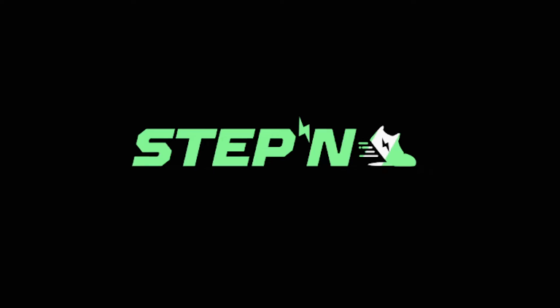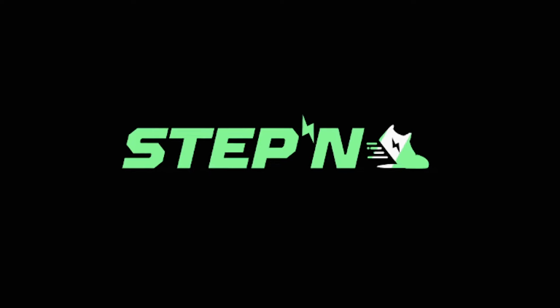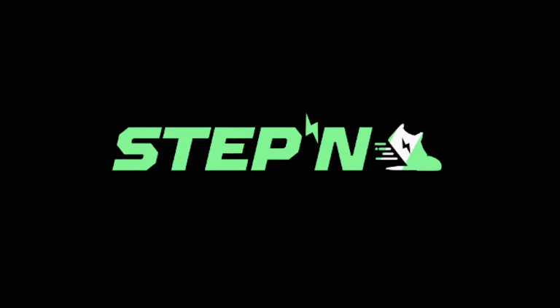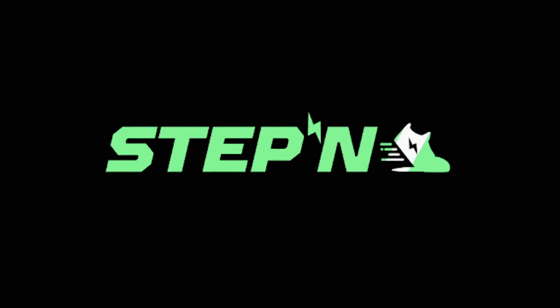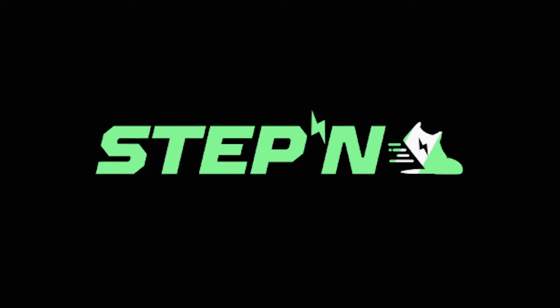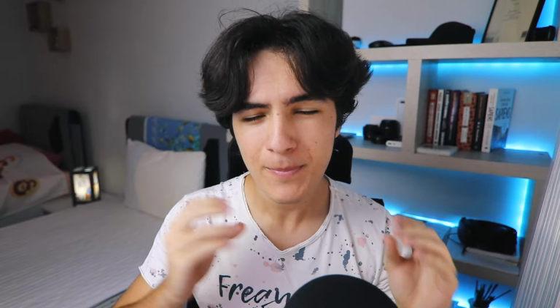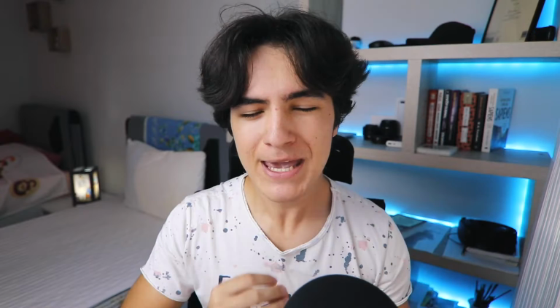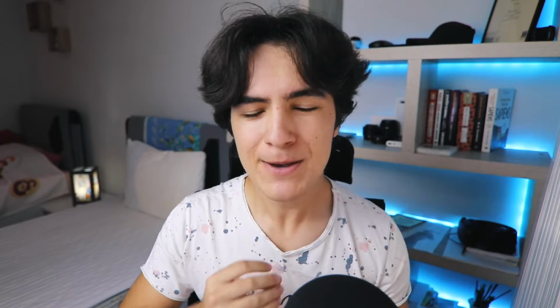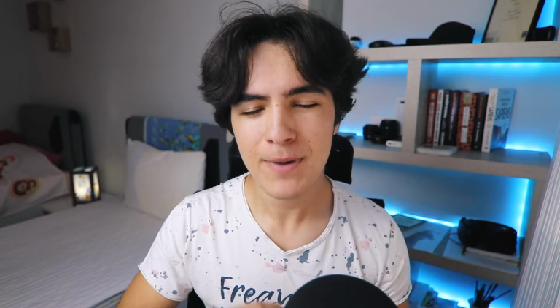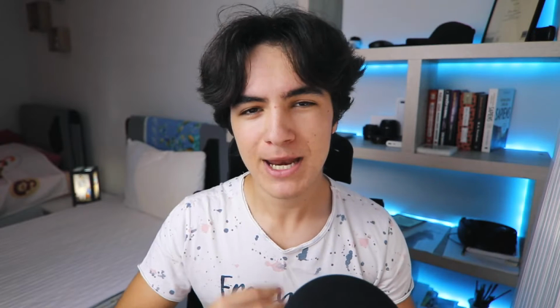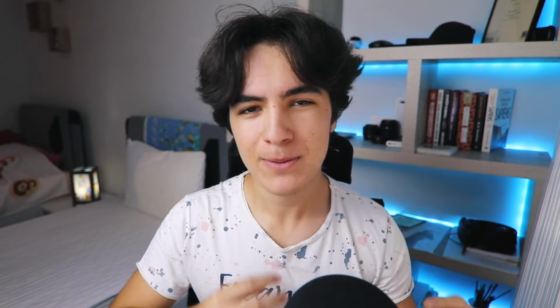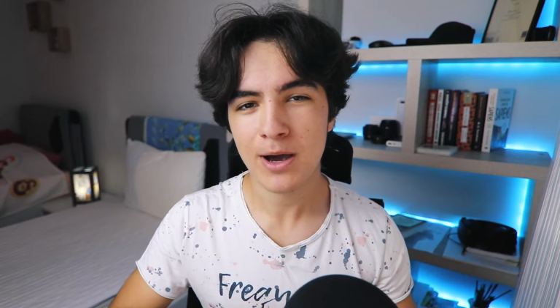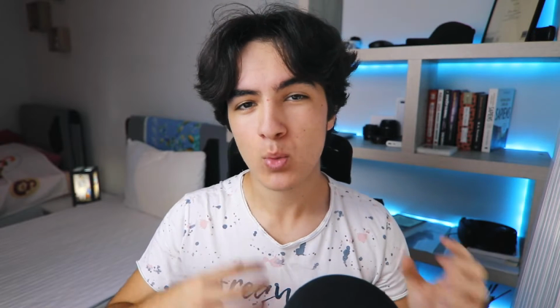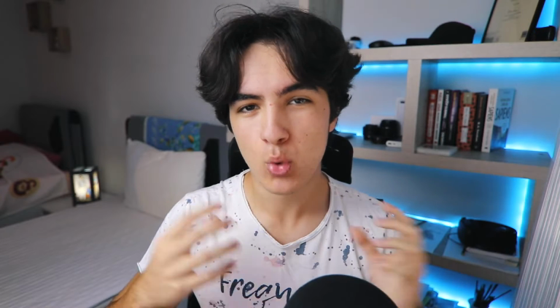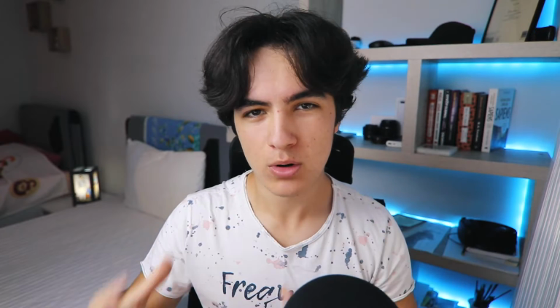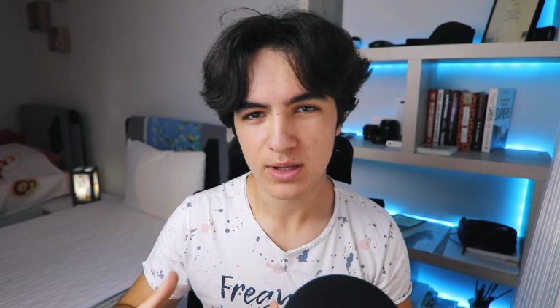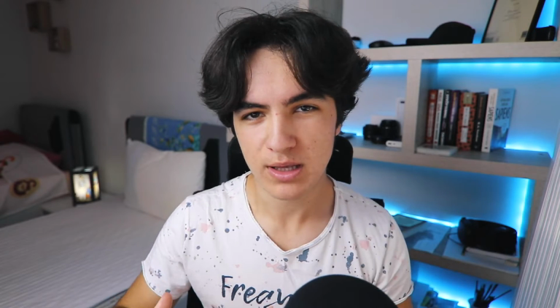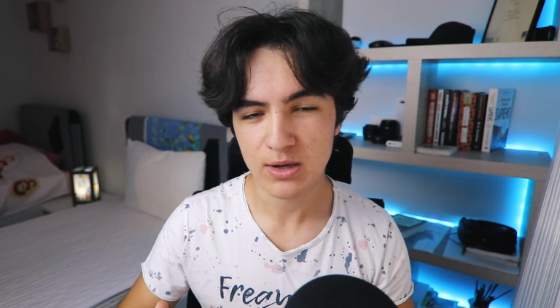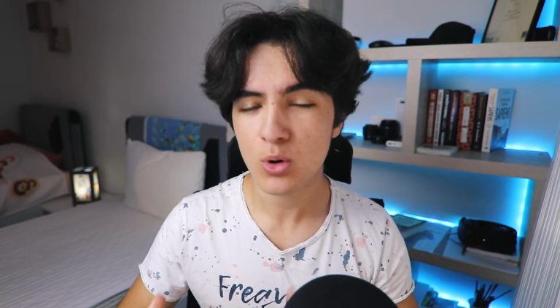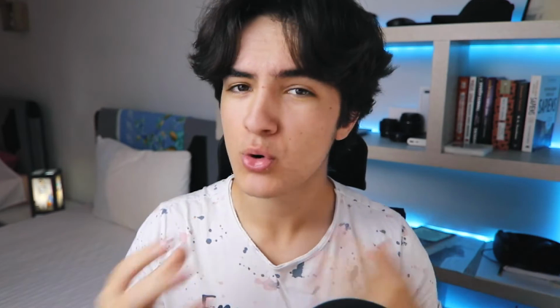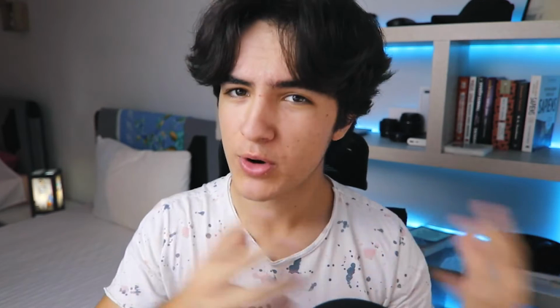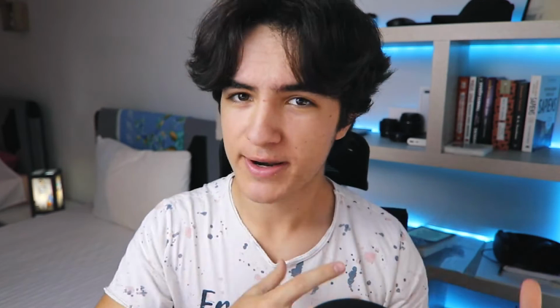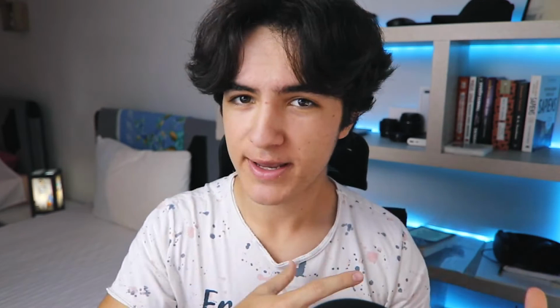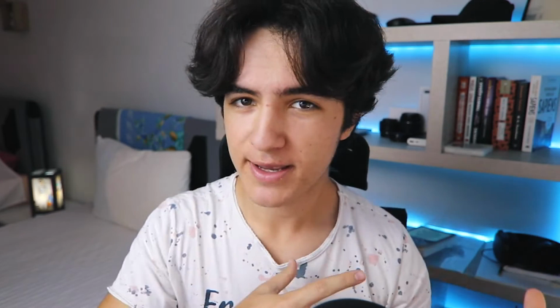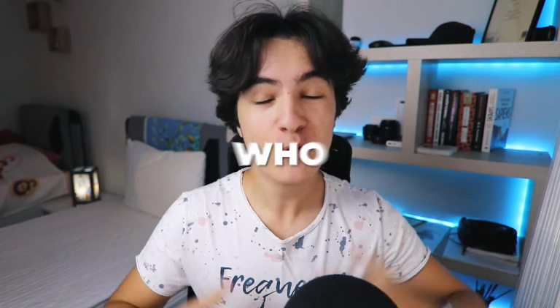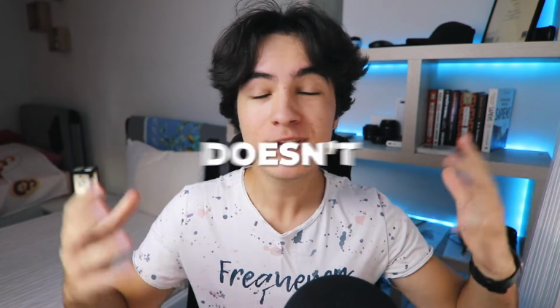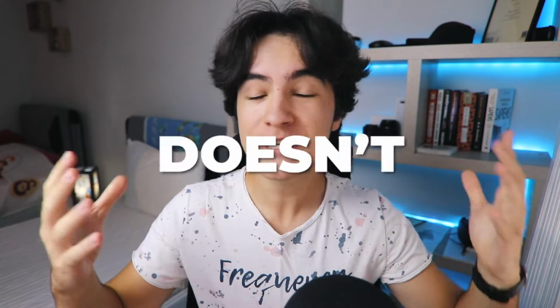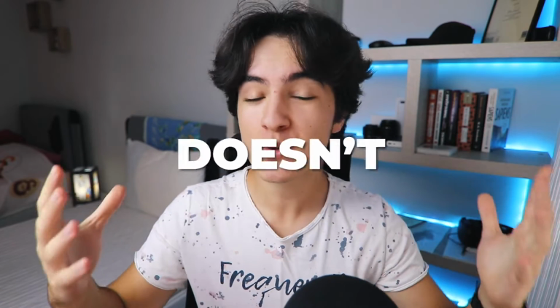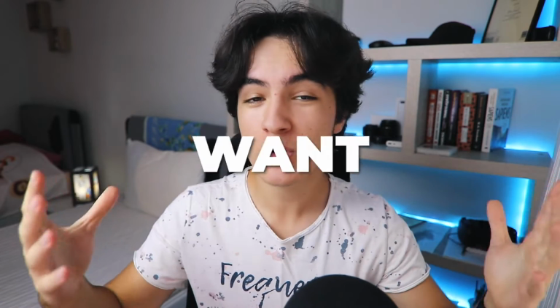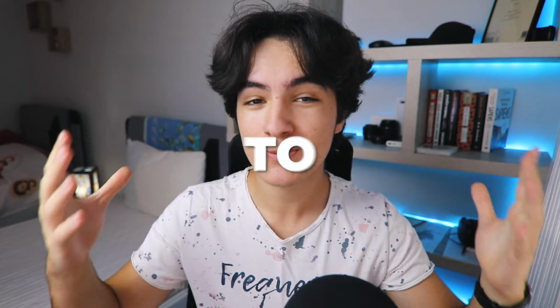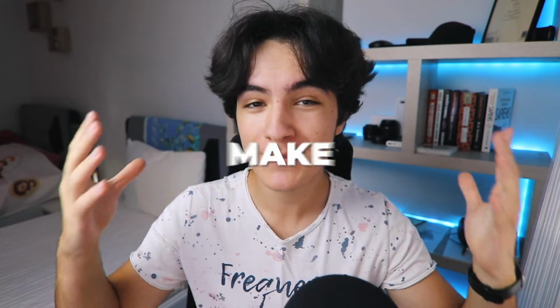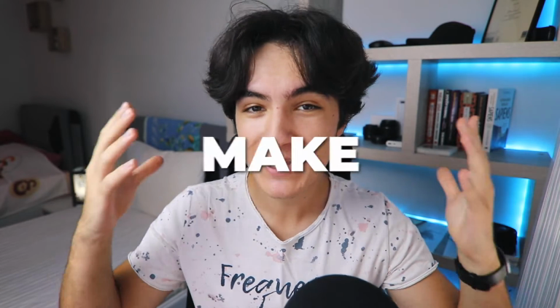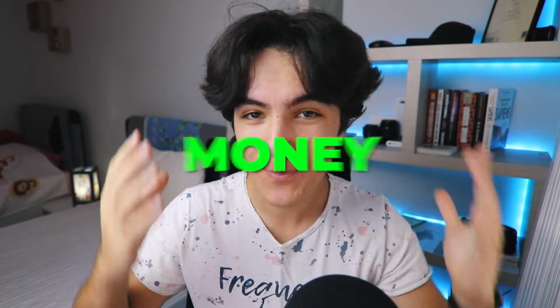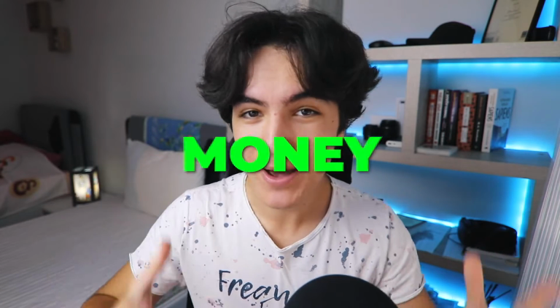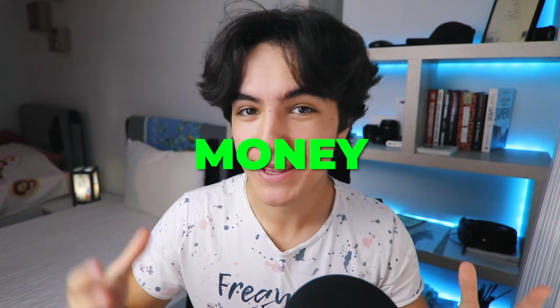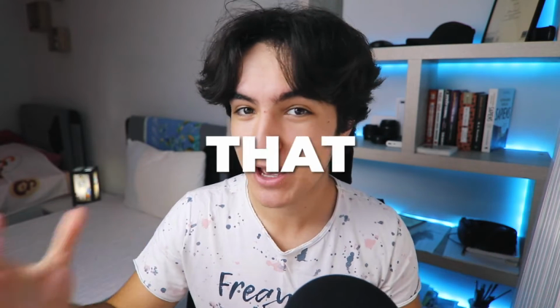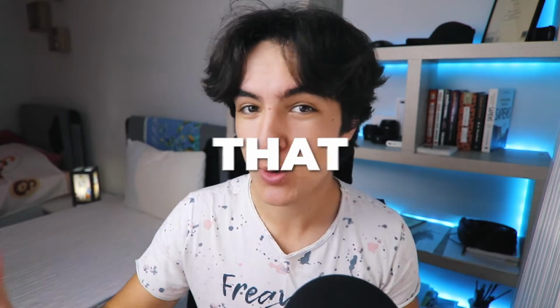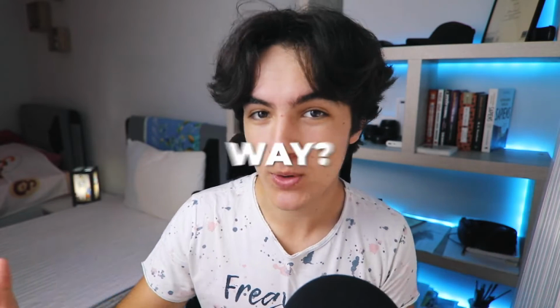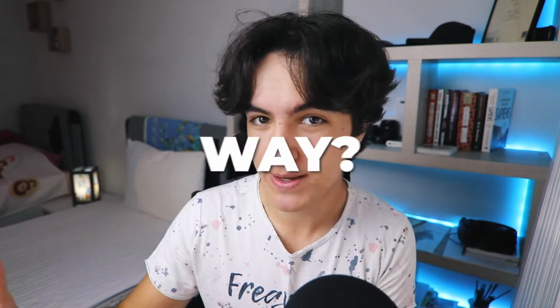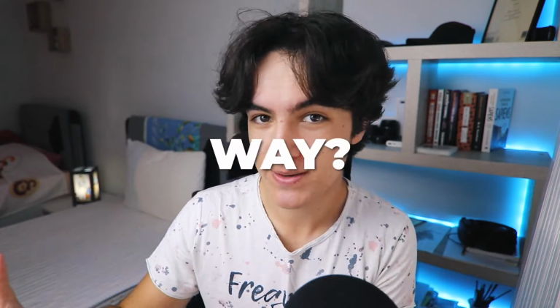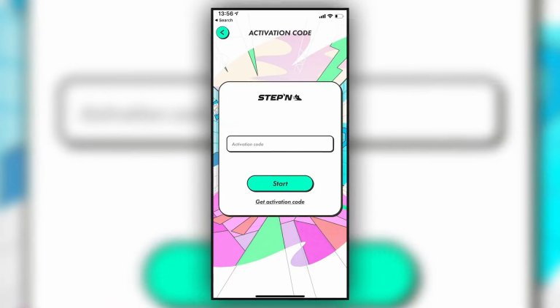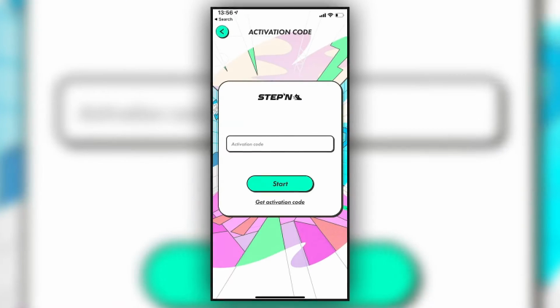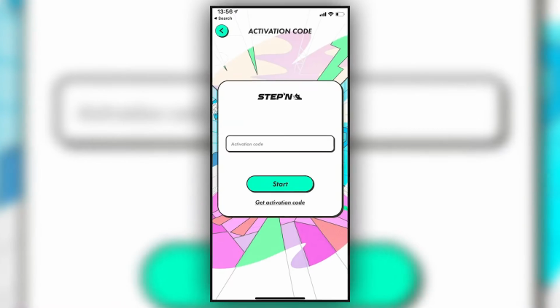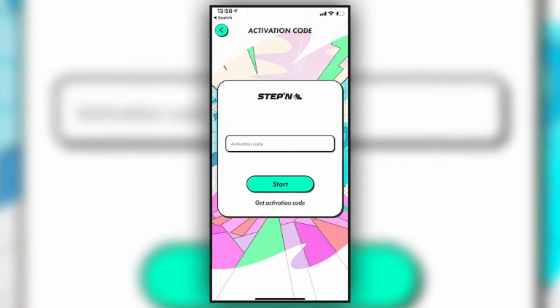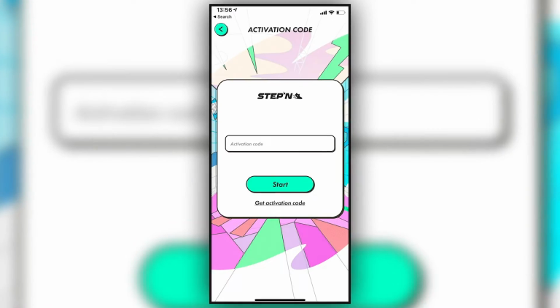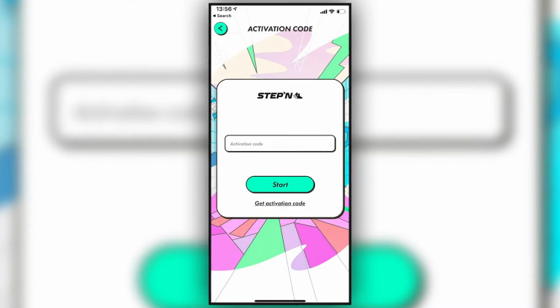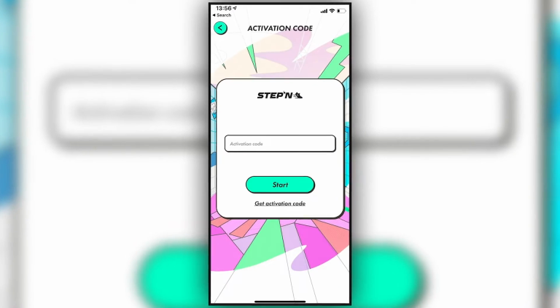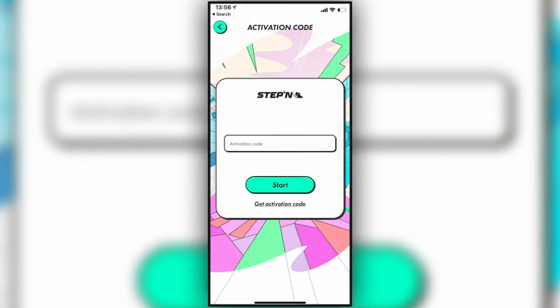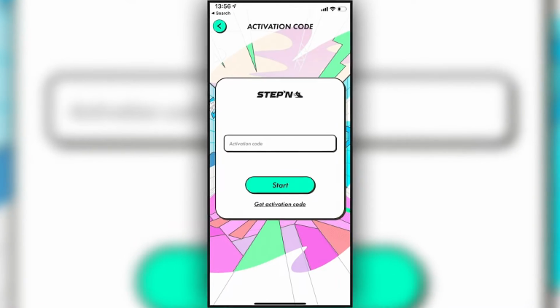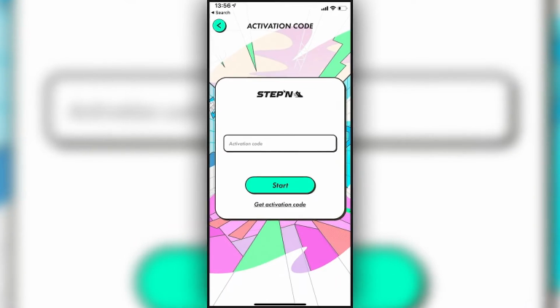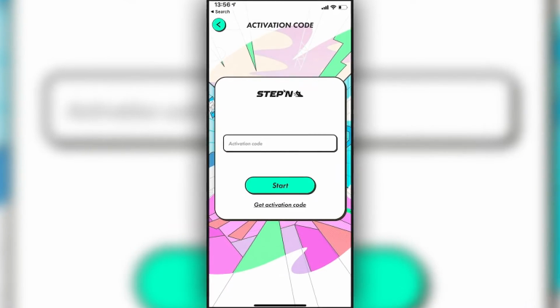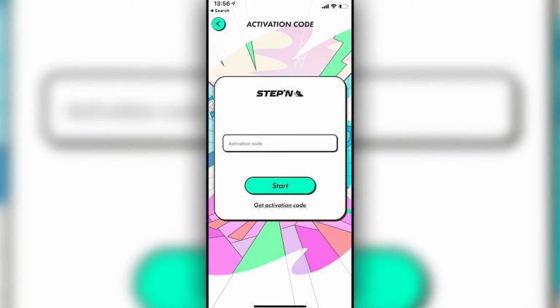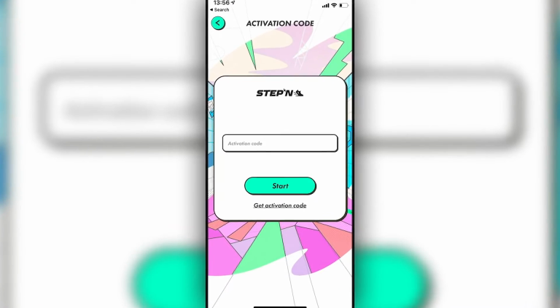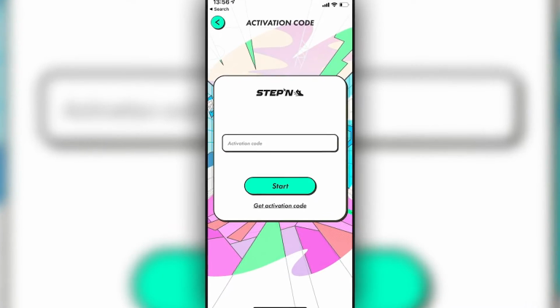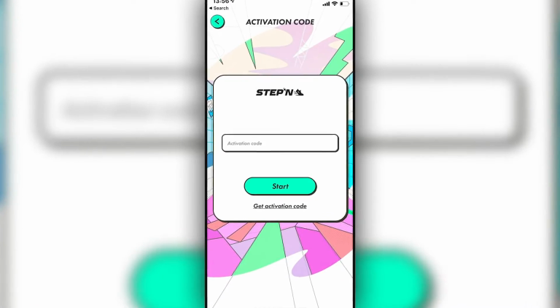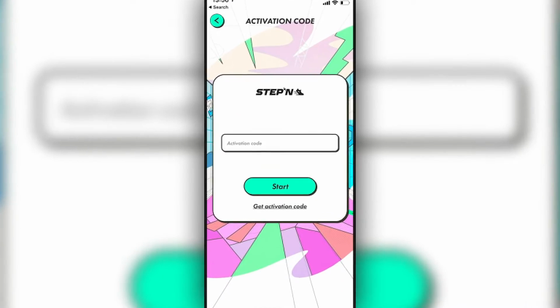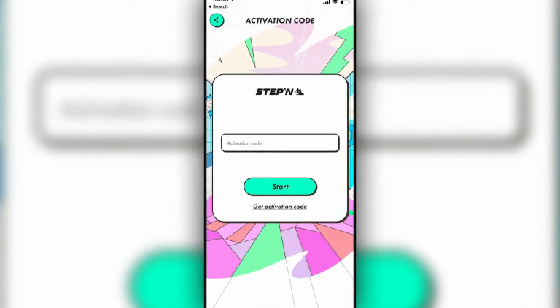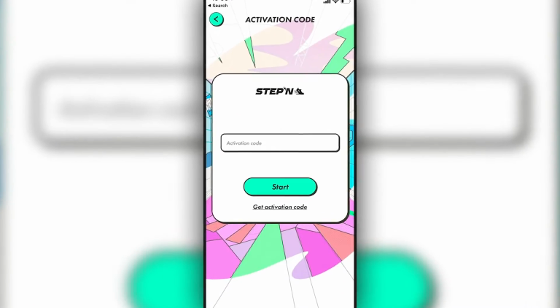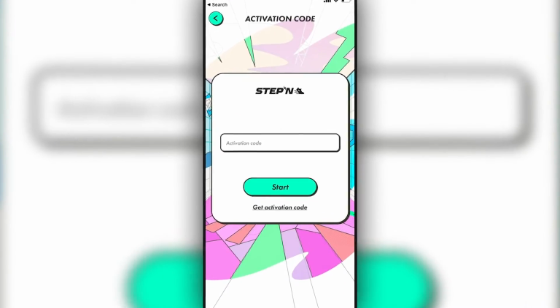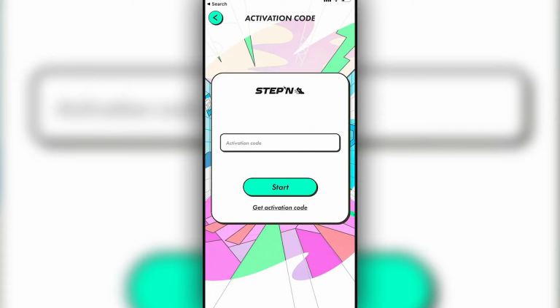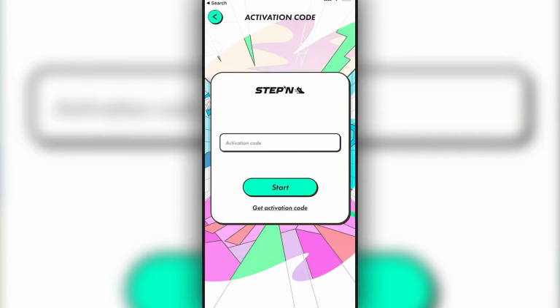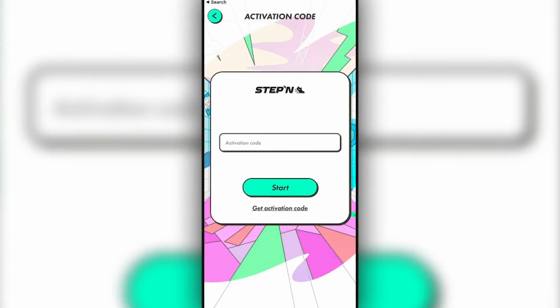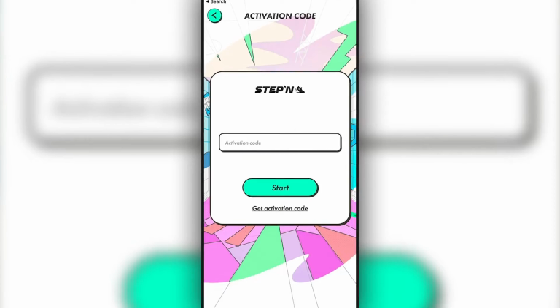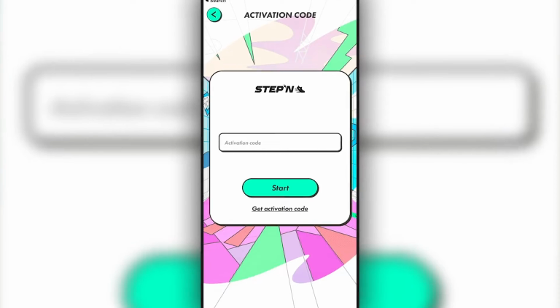Steppen. Make money by walking or running — and who doesn't want to make money that way? But to enter the Steppen app, we need an activation code.